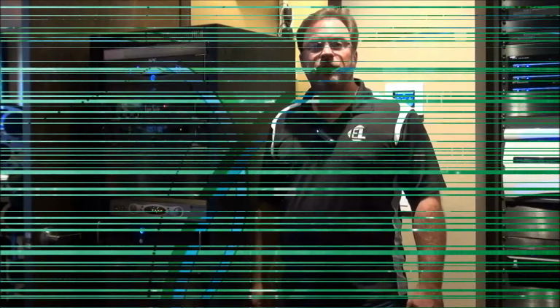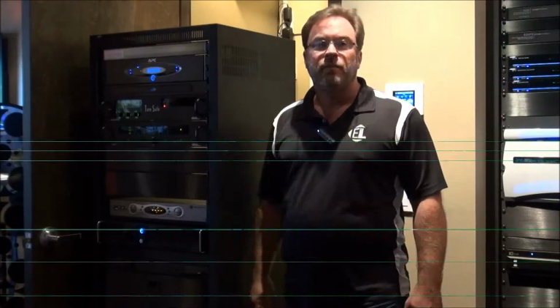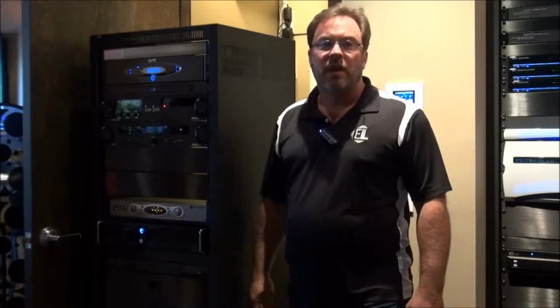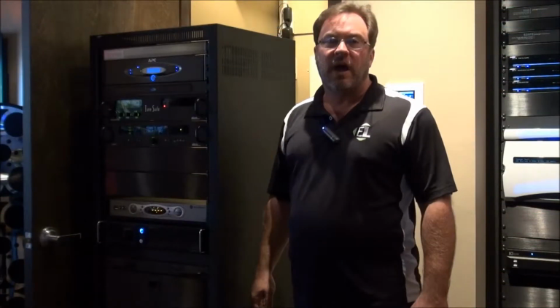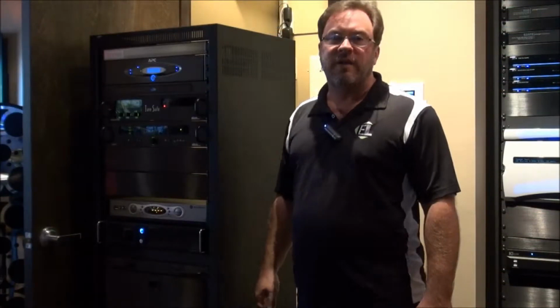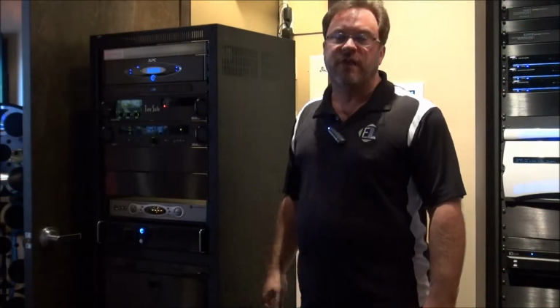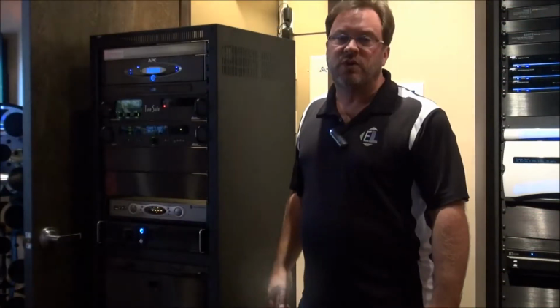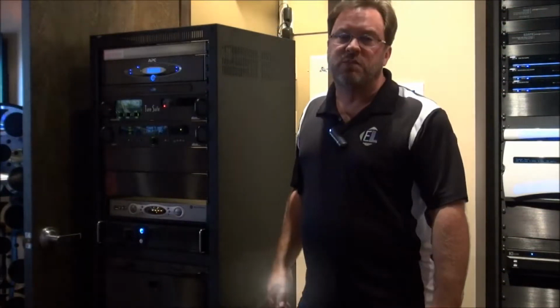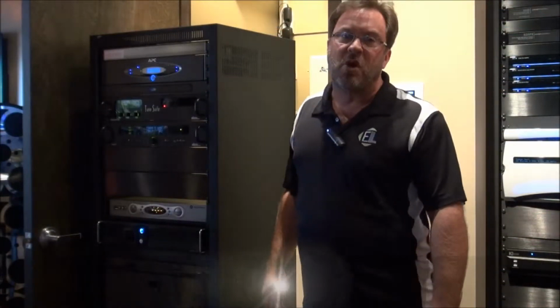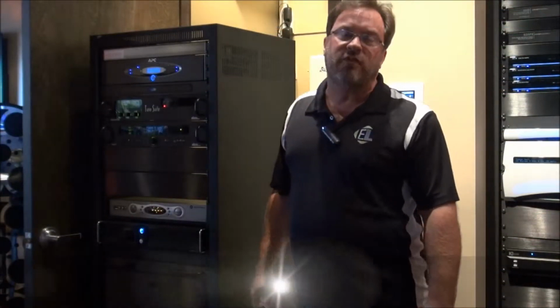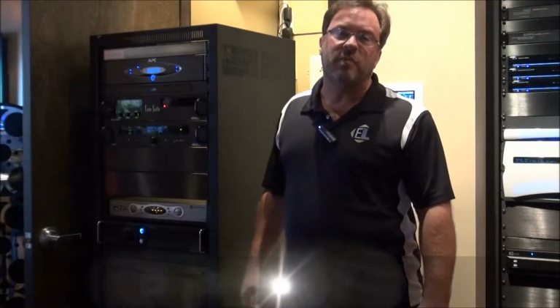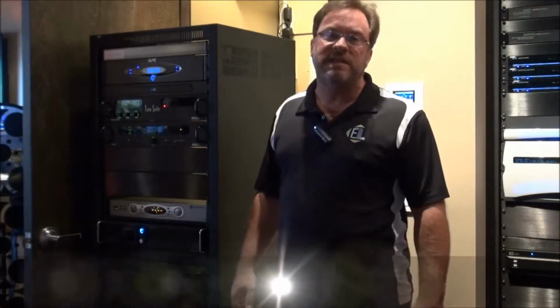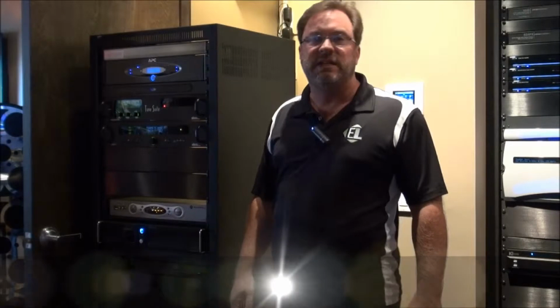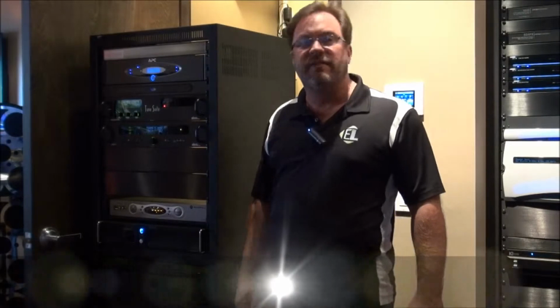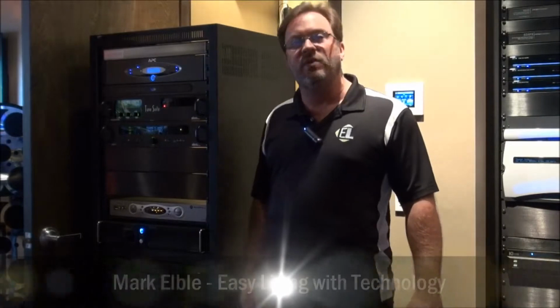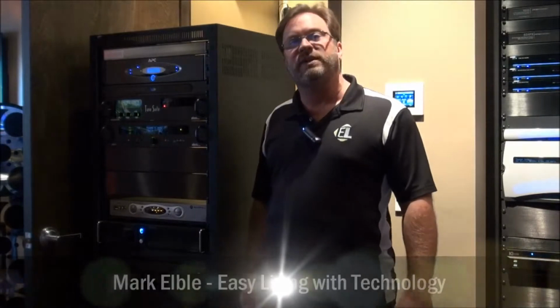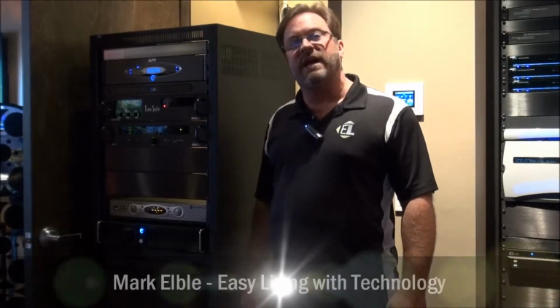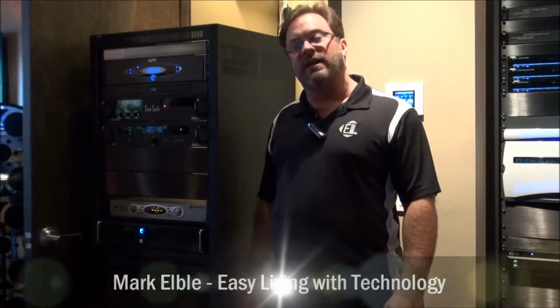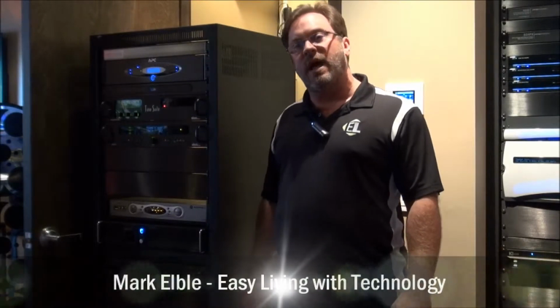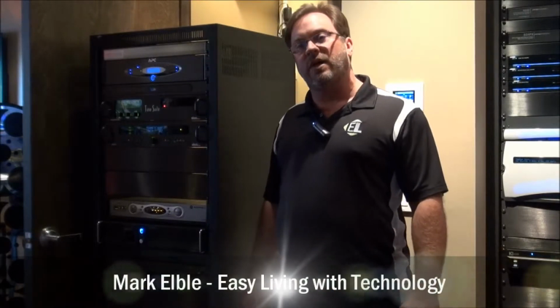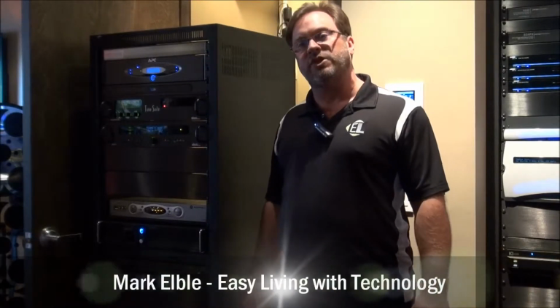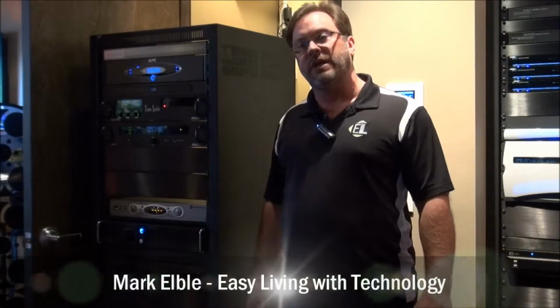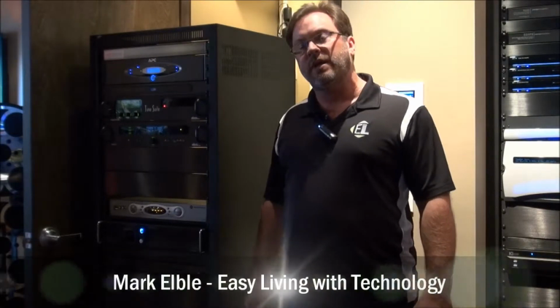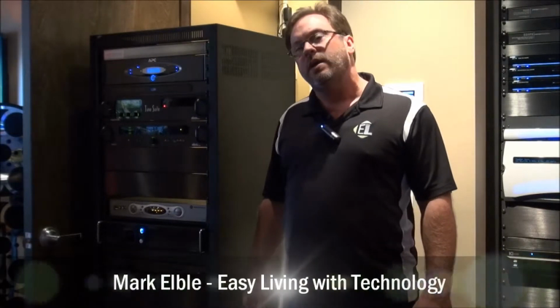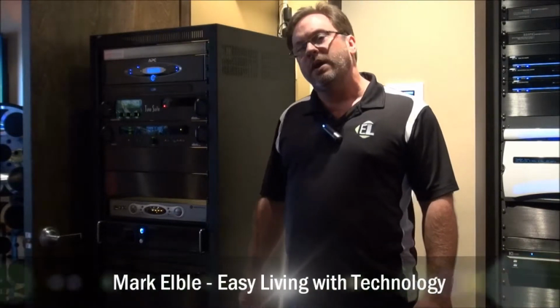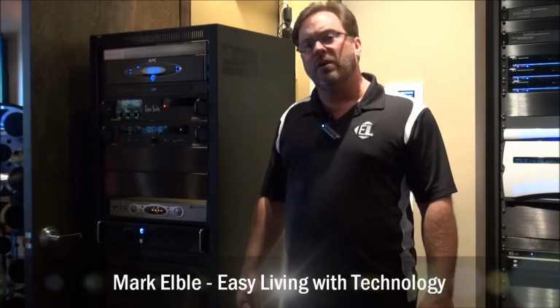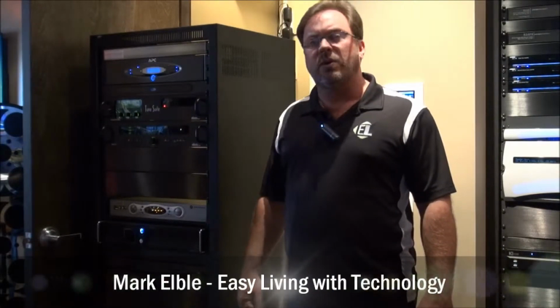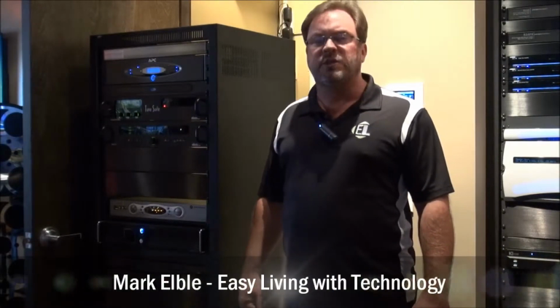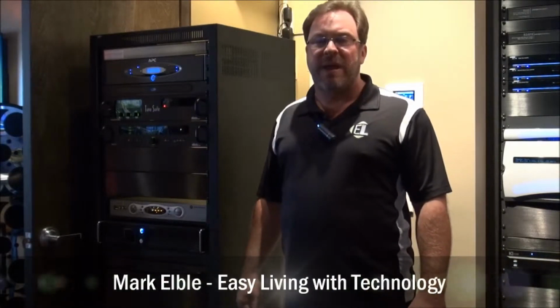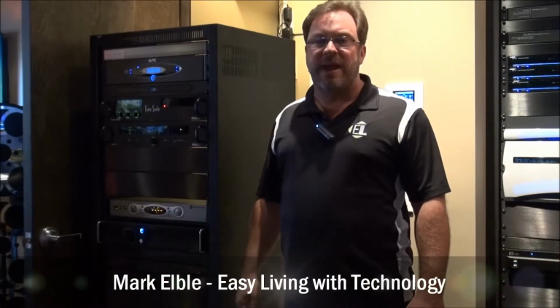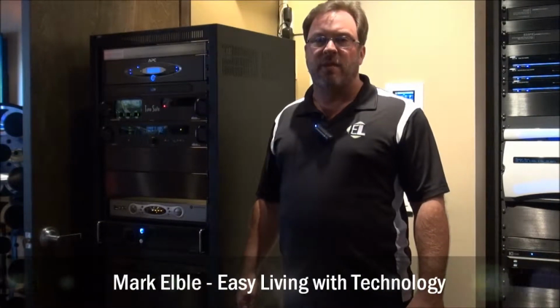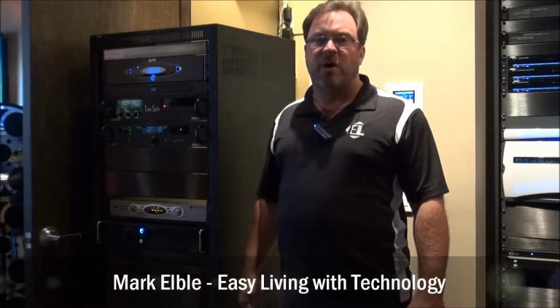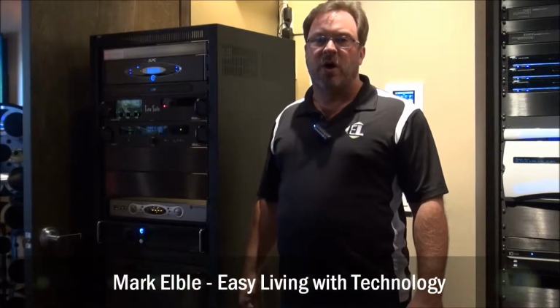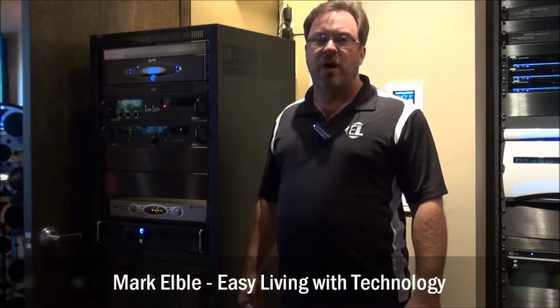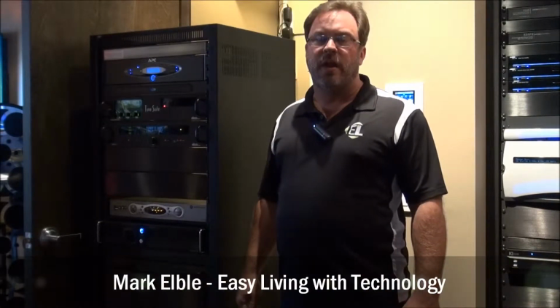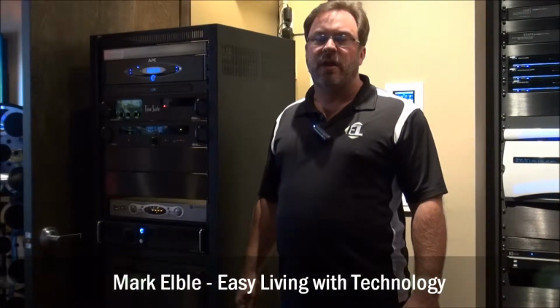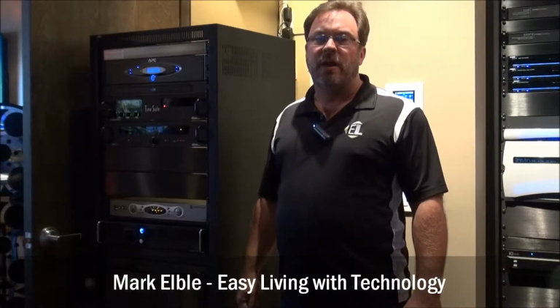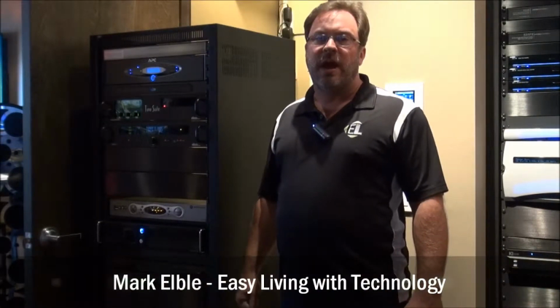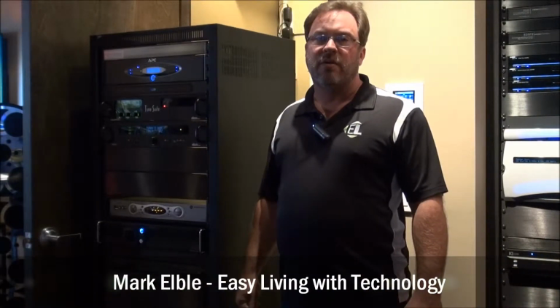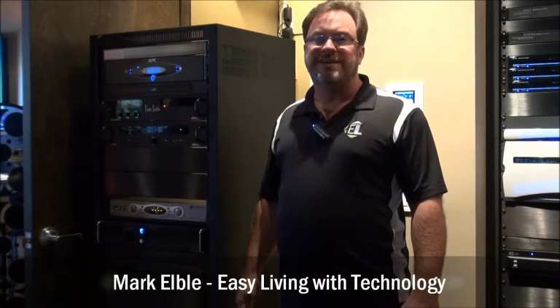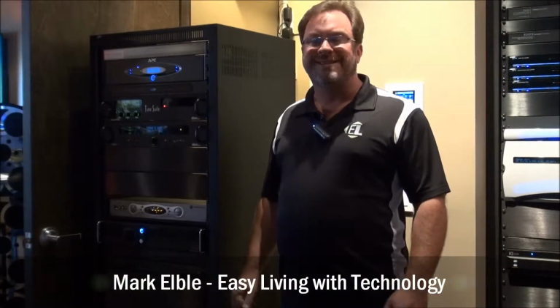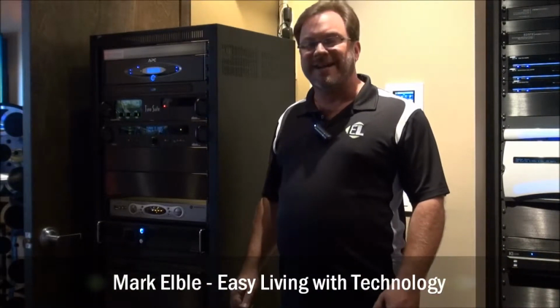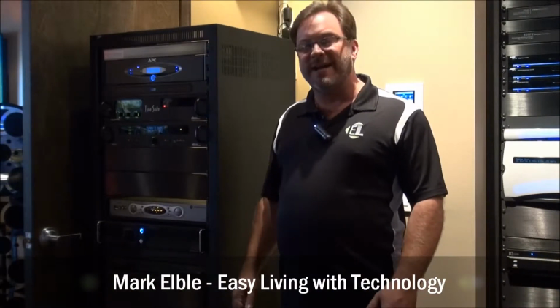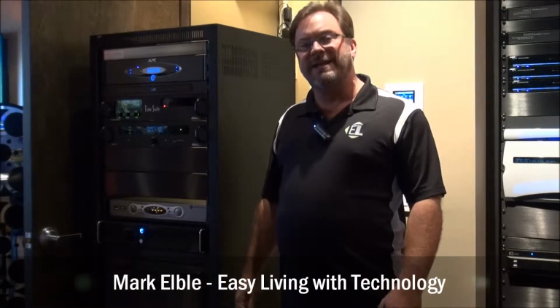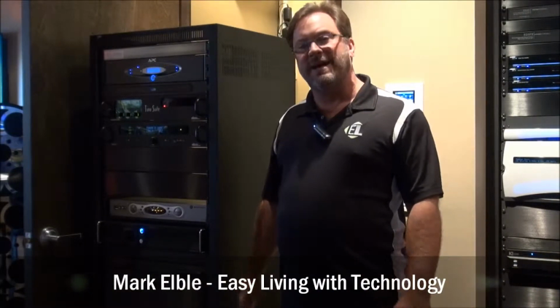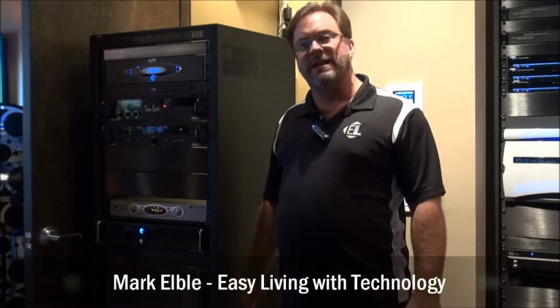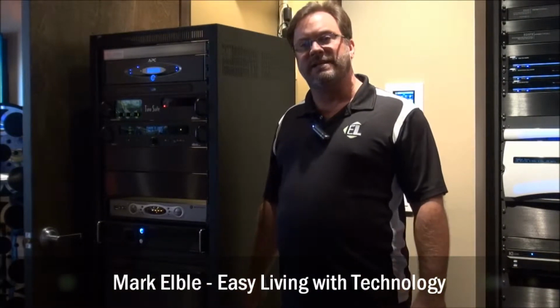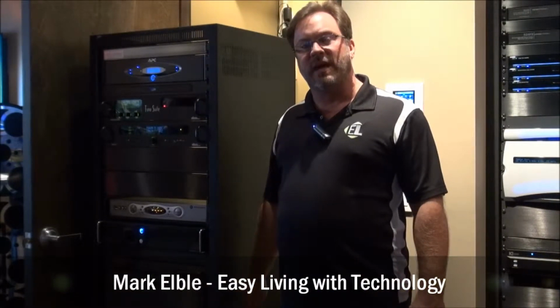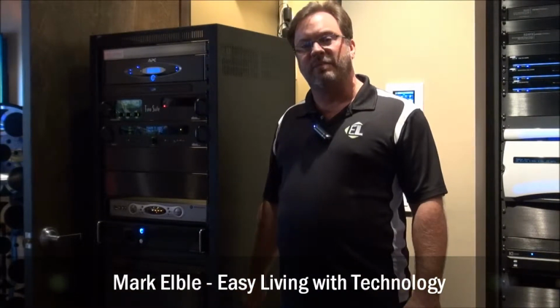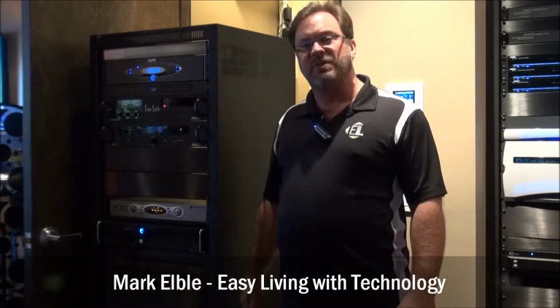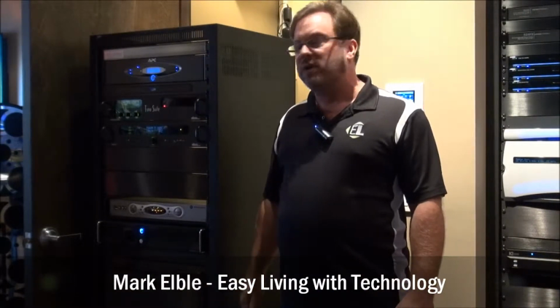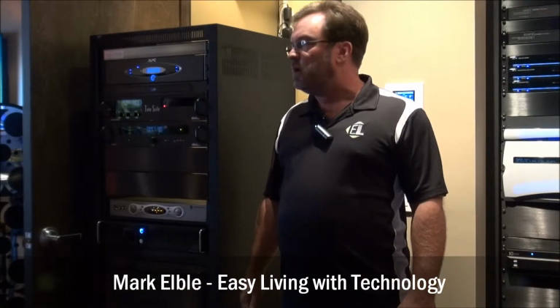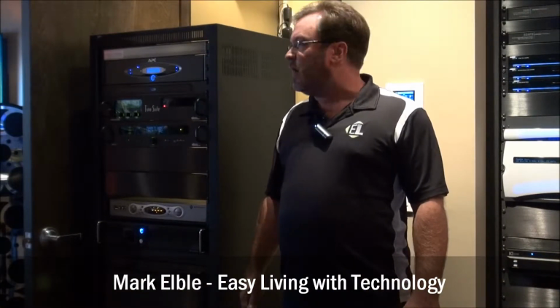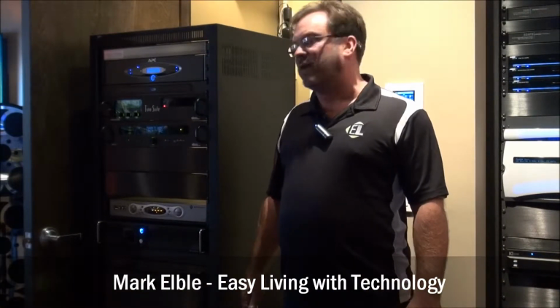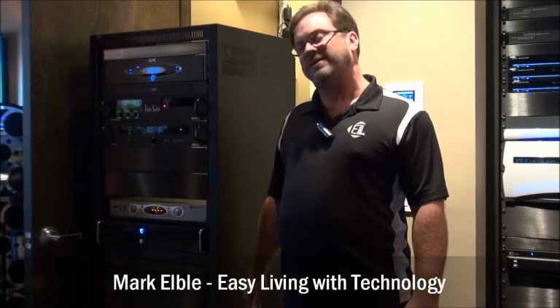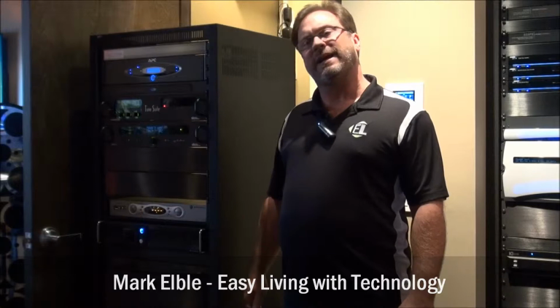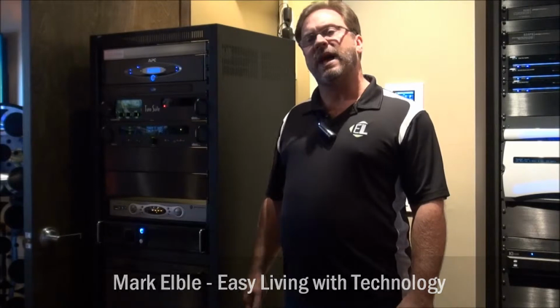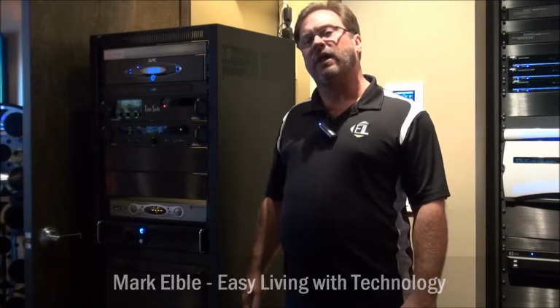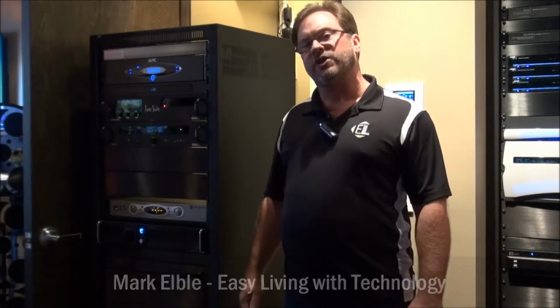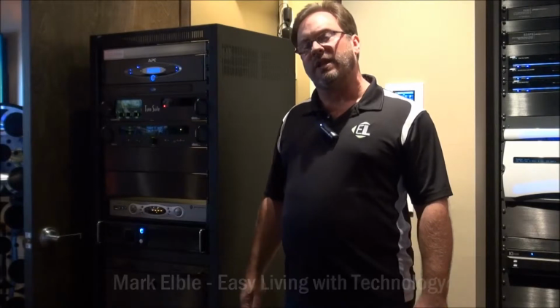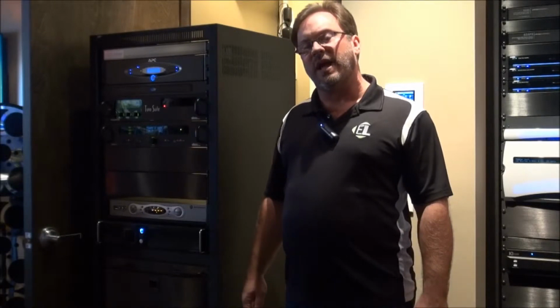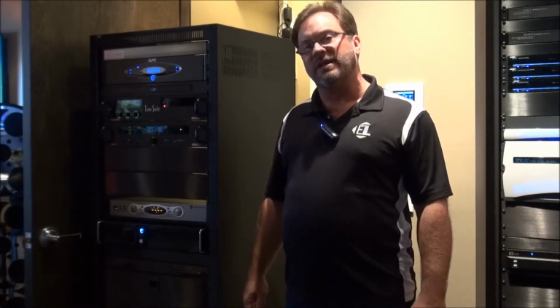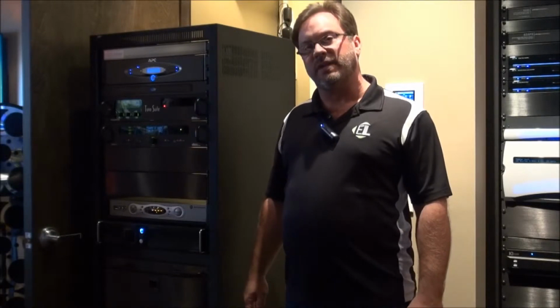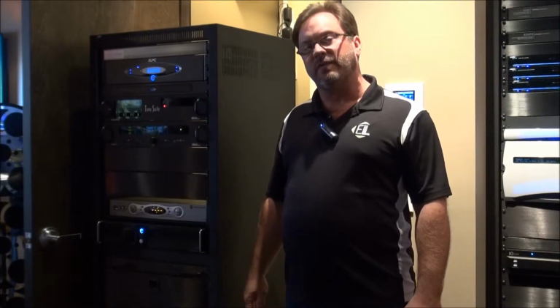Hi folks, Mark from Easy Living with Technology, here to expand upon our design concepts of our technology closet.